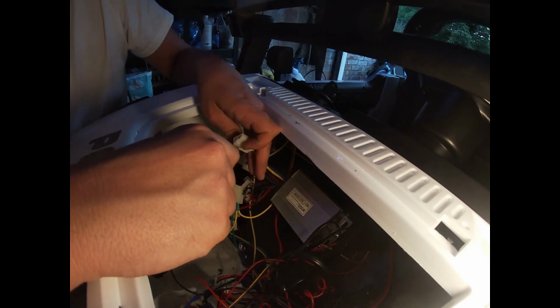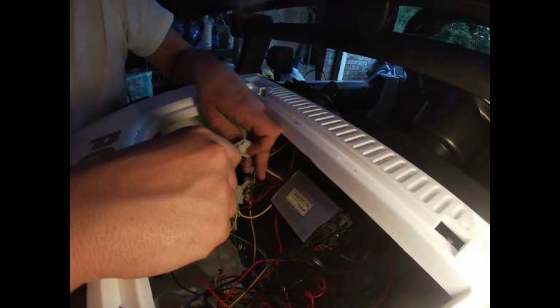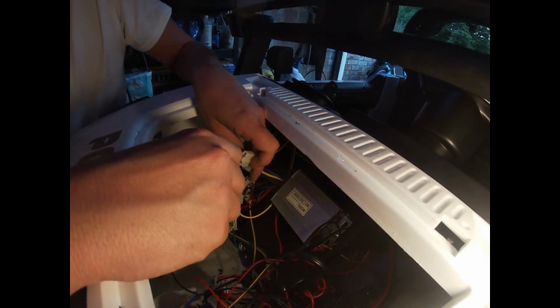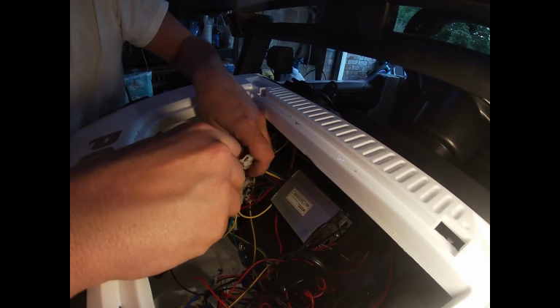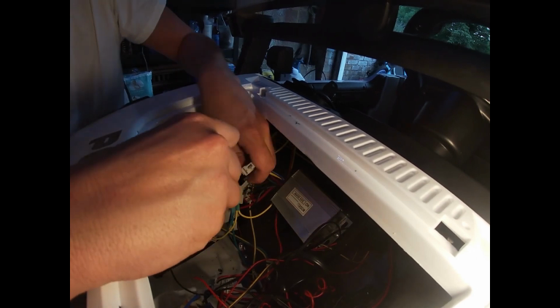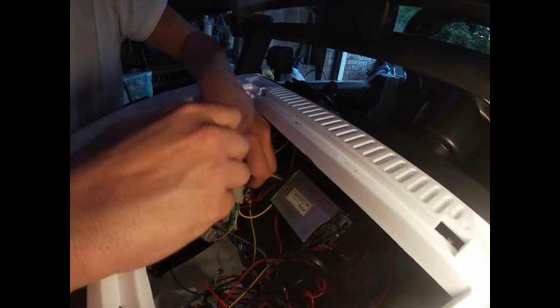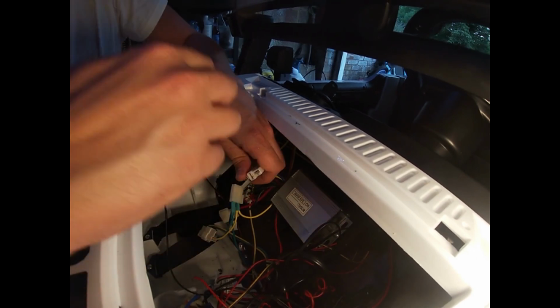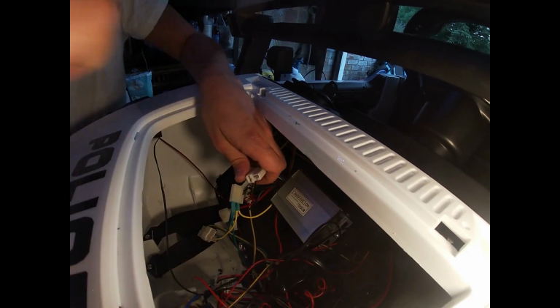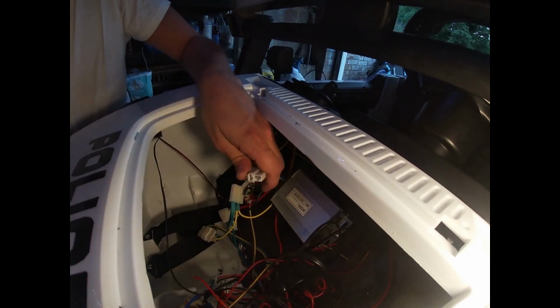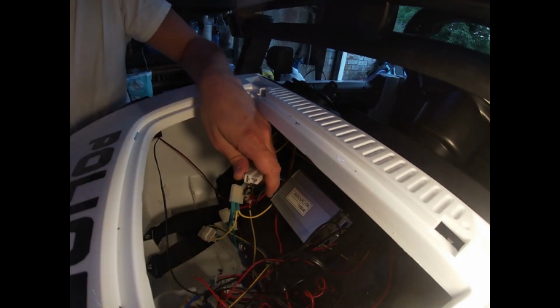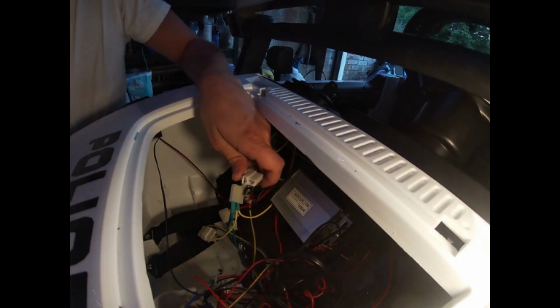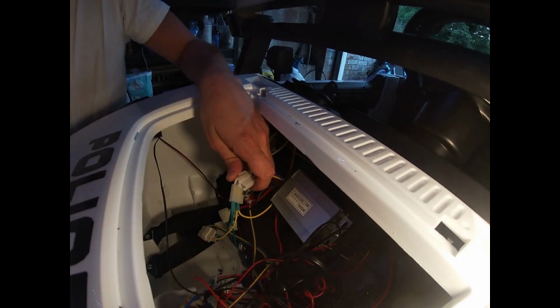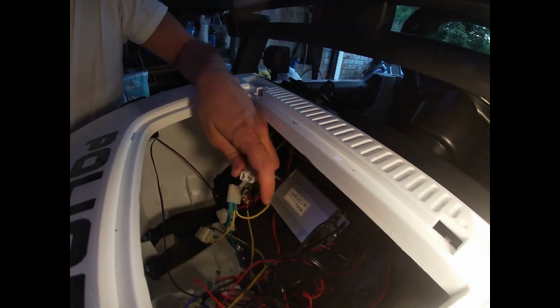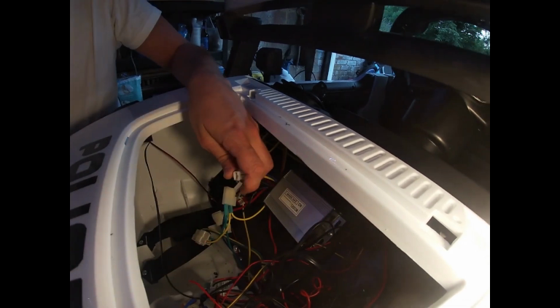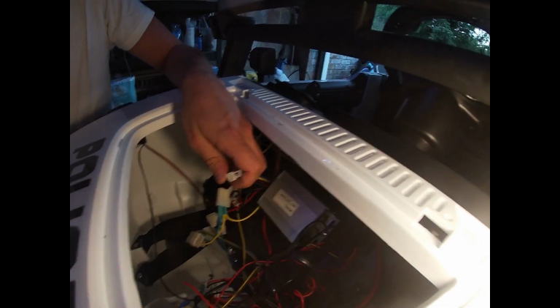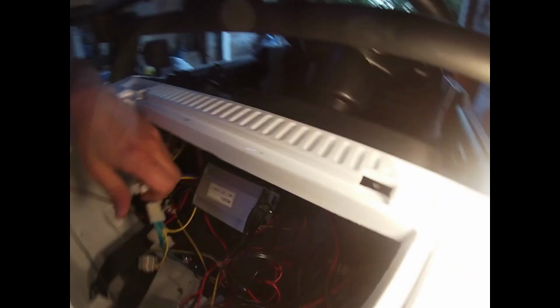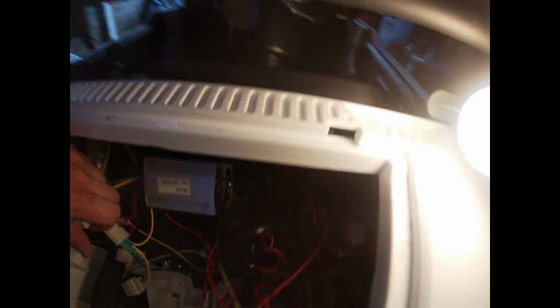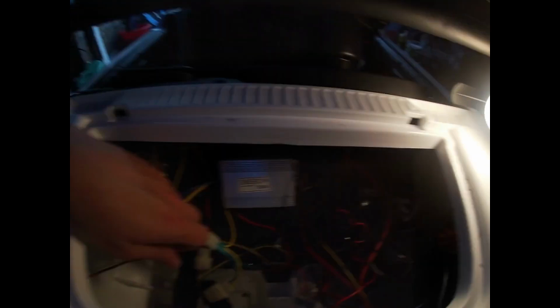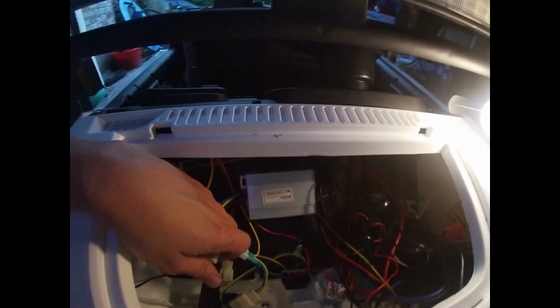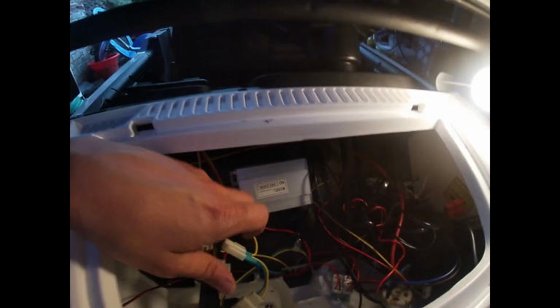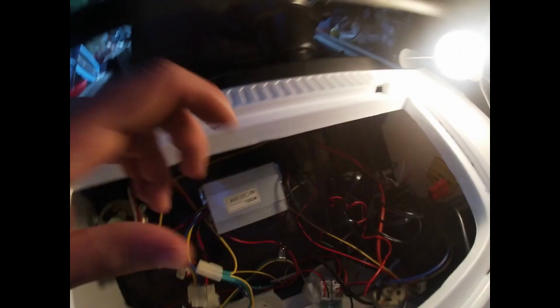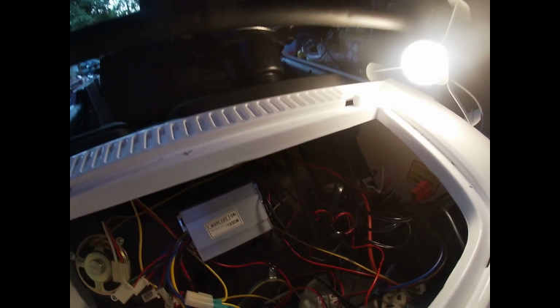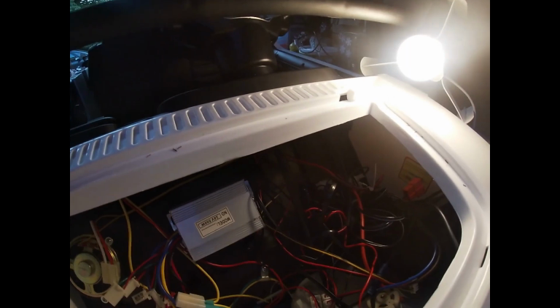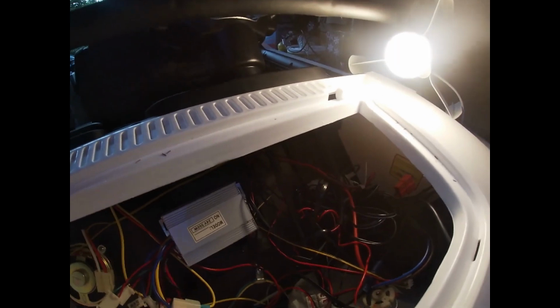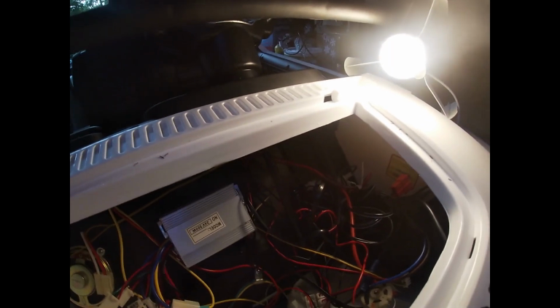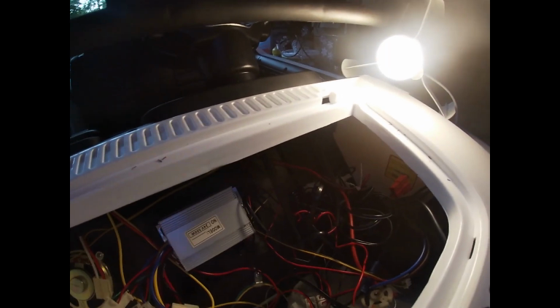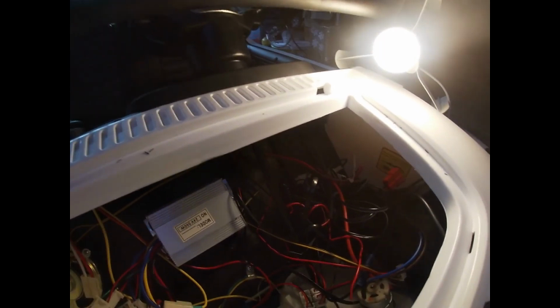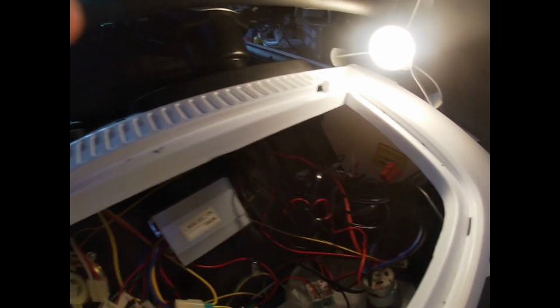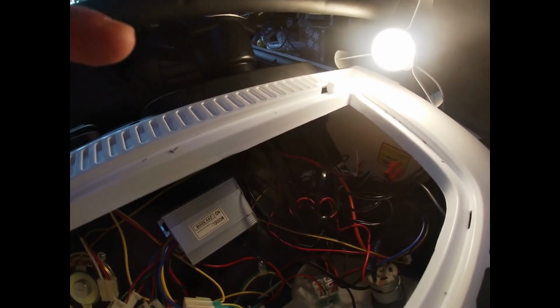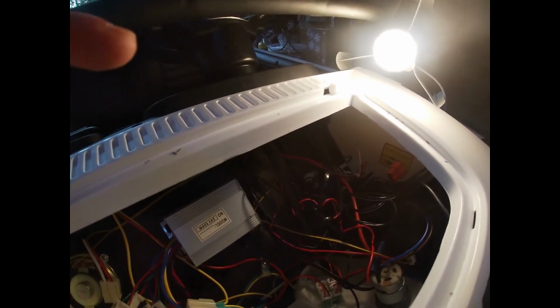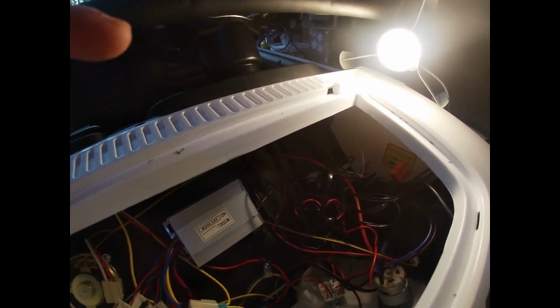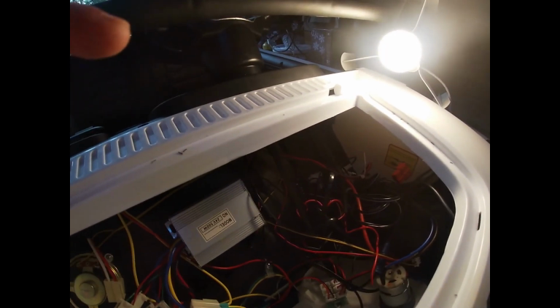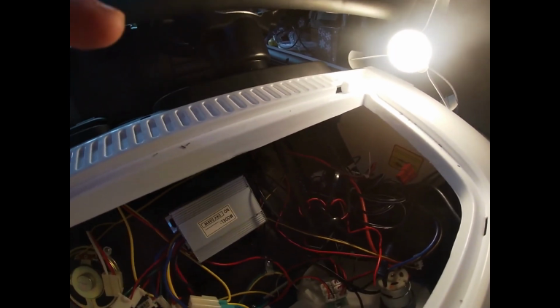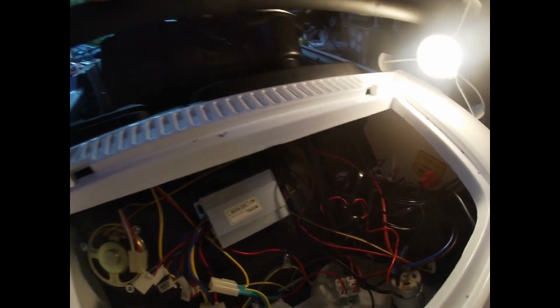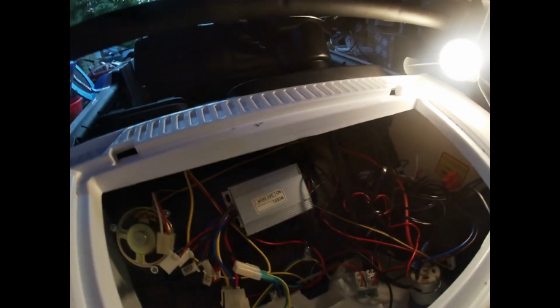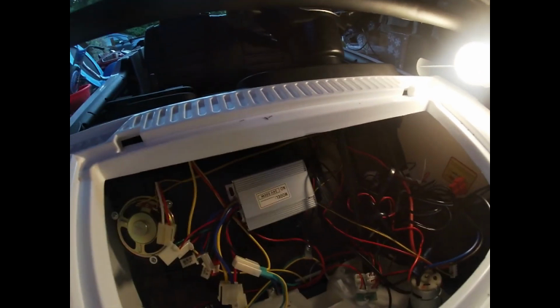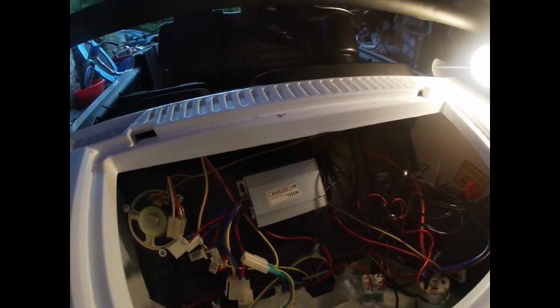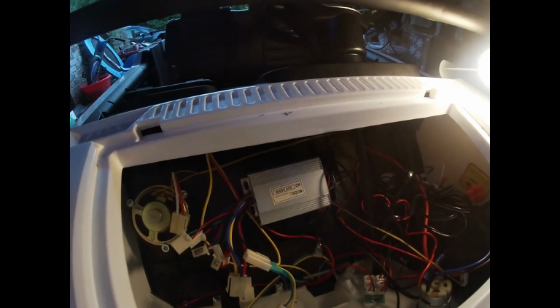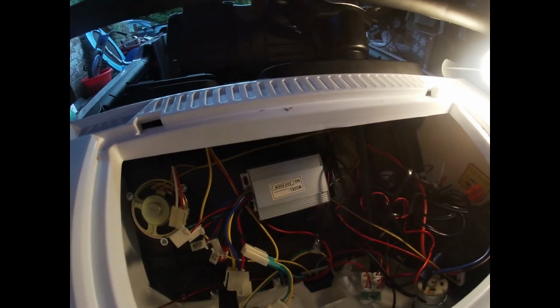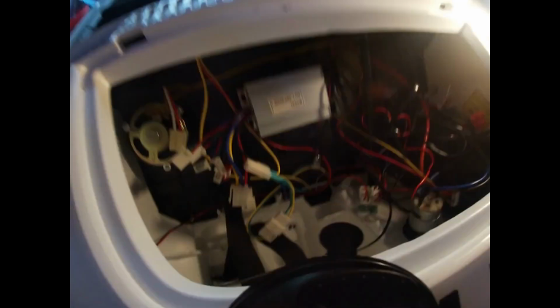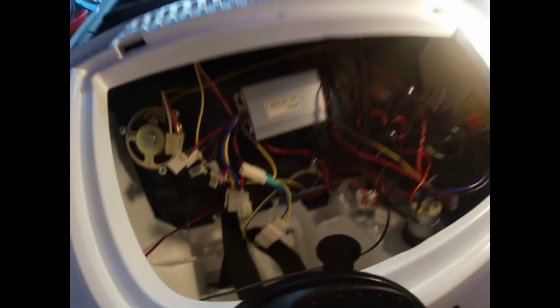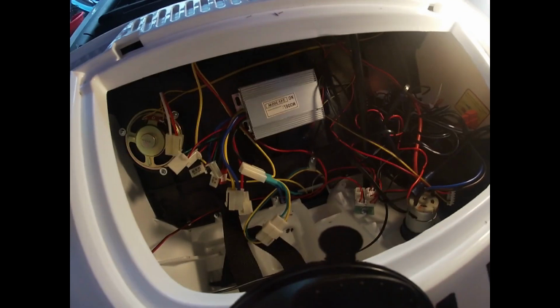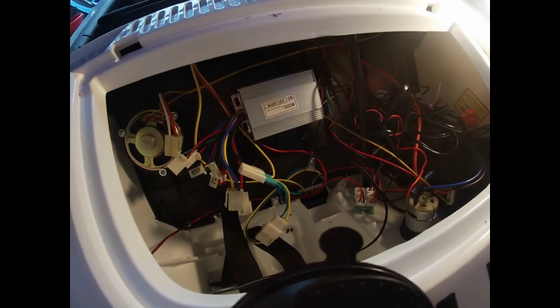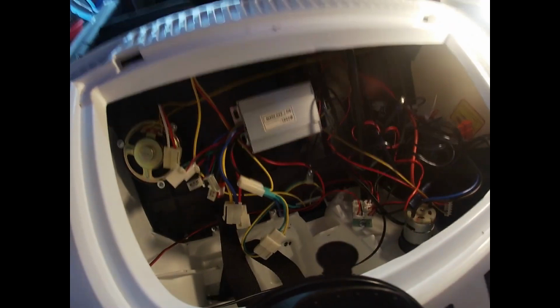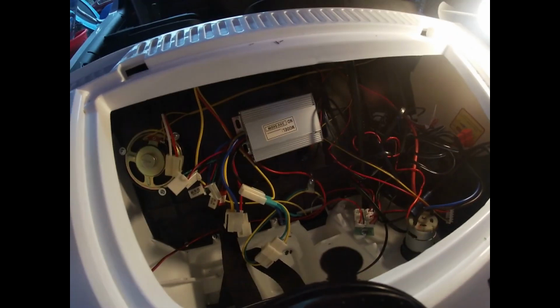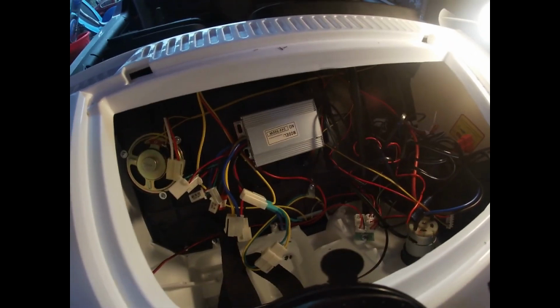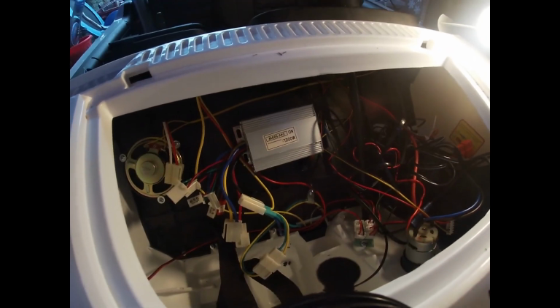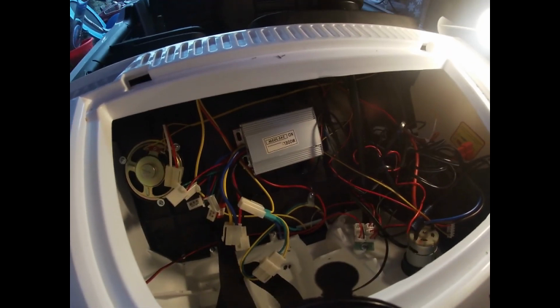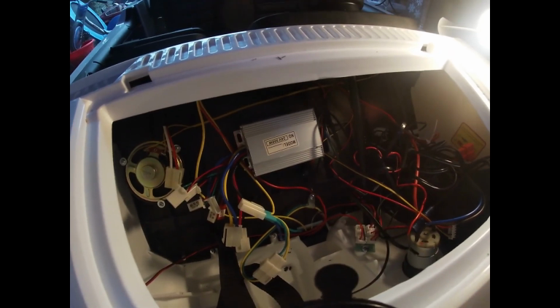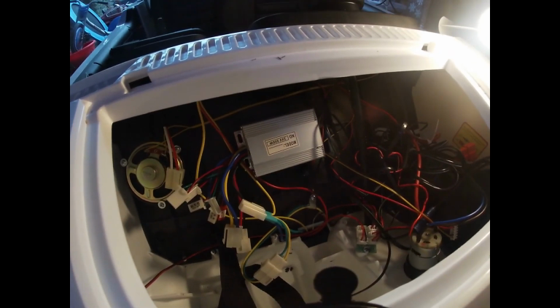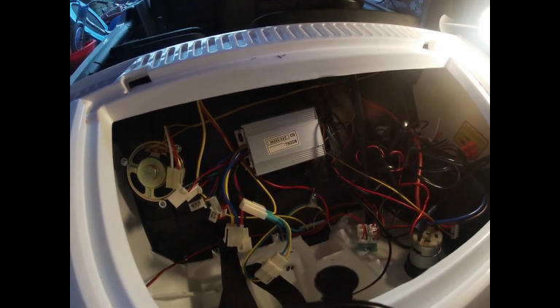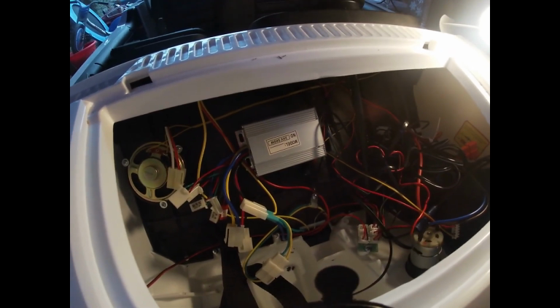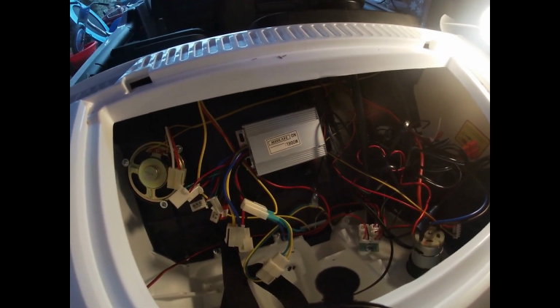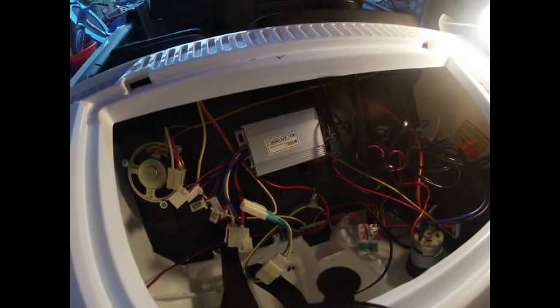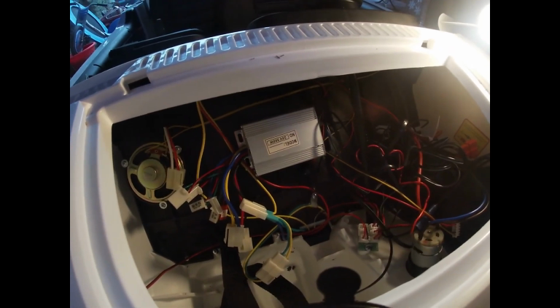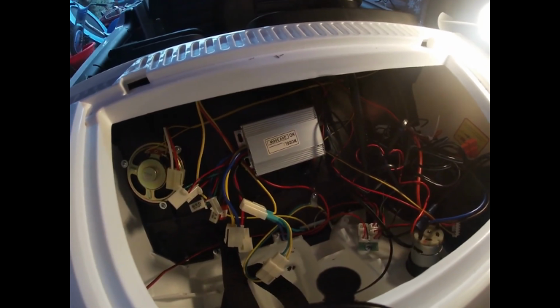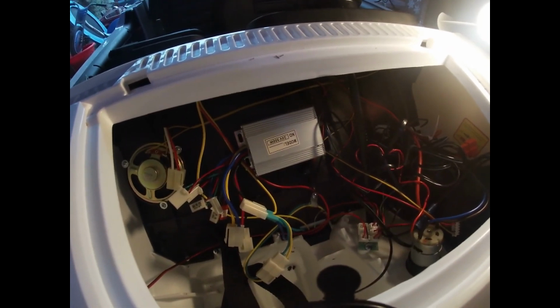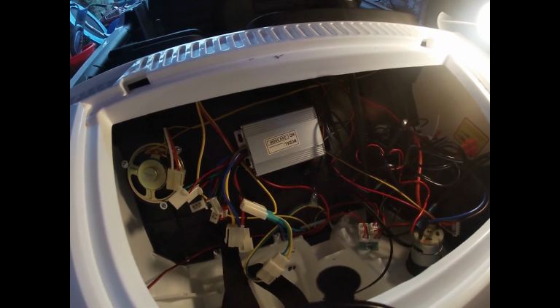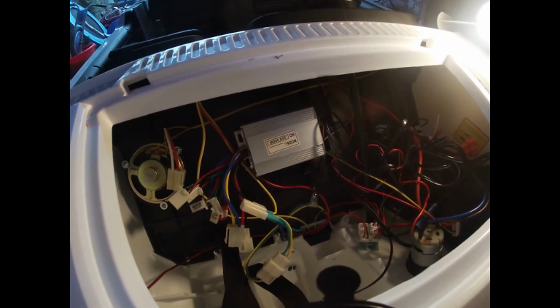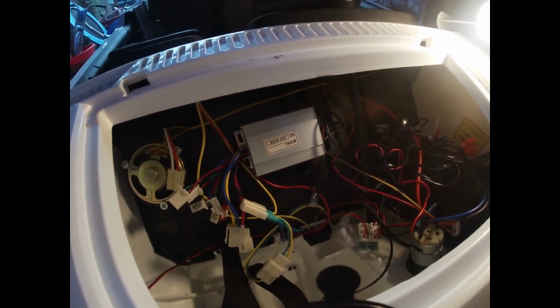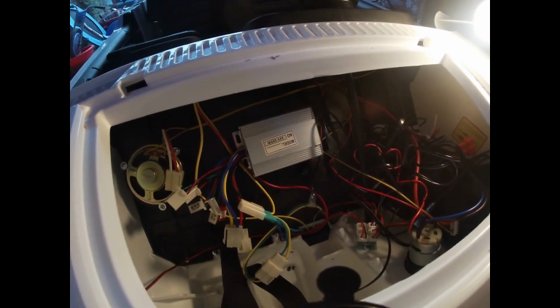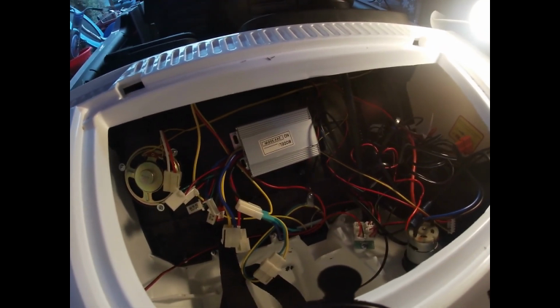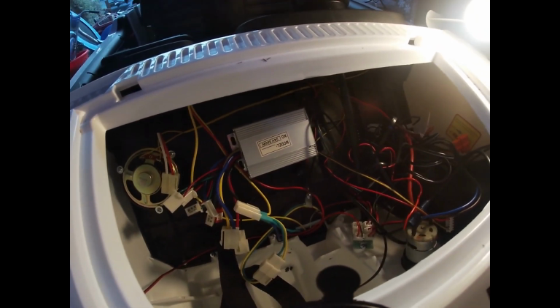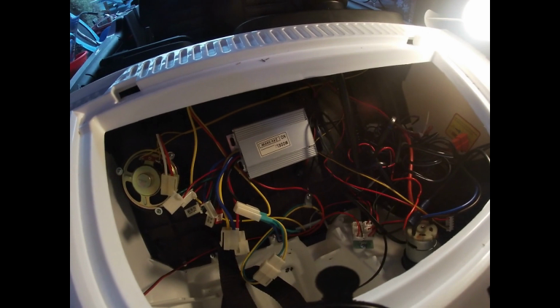It's somewhat frustrating, but we're going to refer back to the connector pin removal video and start making some adapters. Cheers, bye.